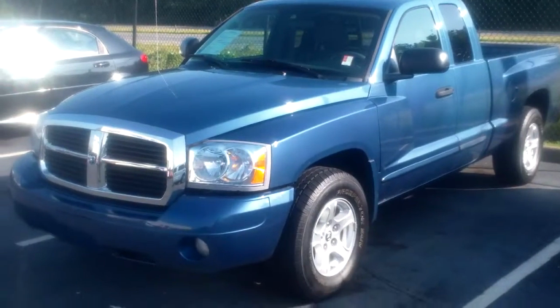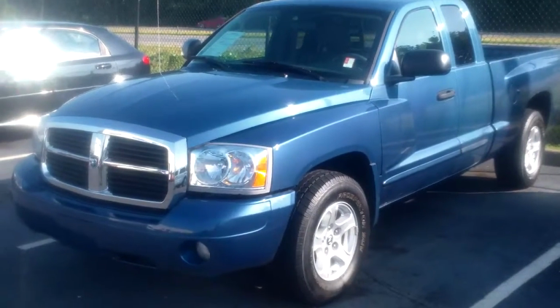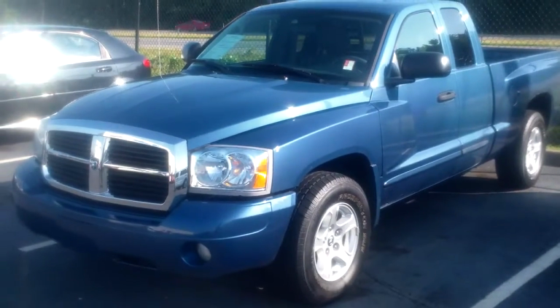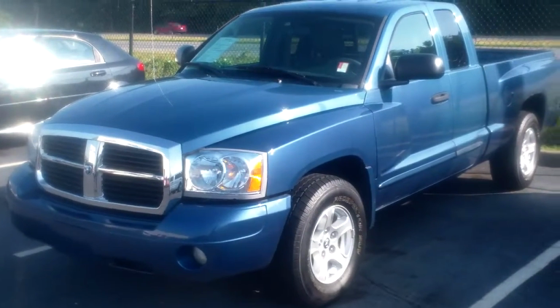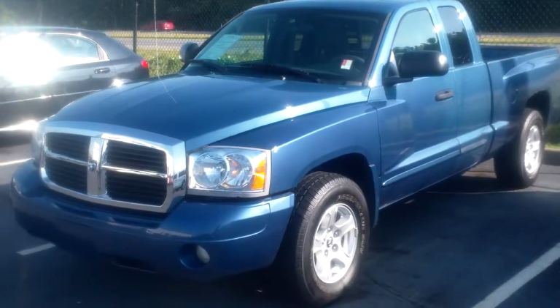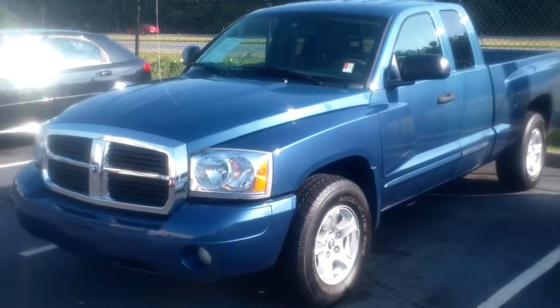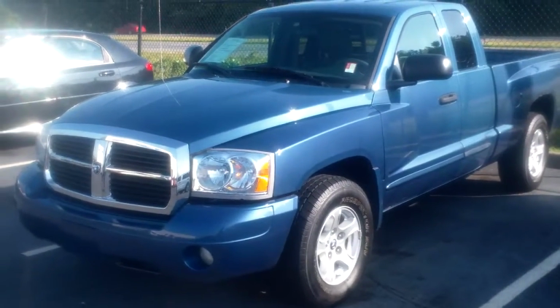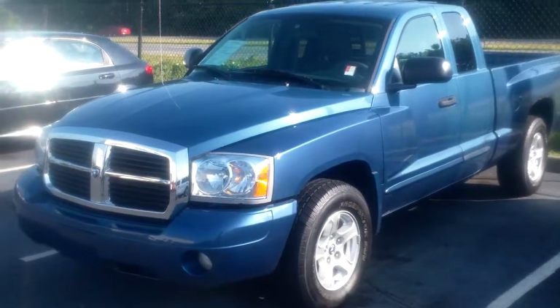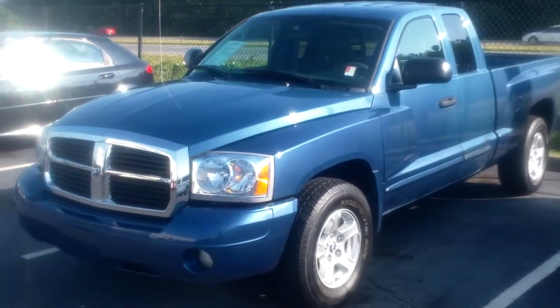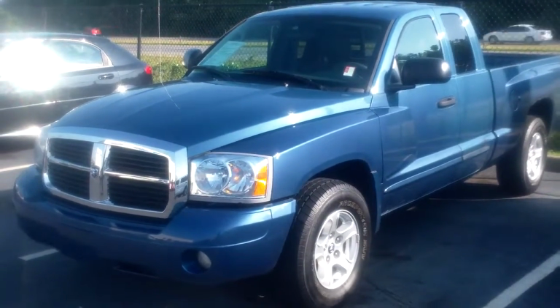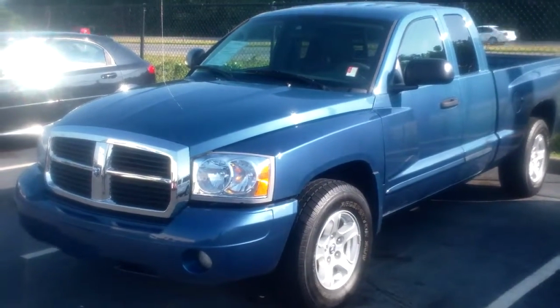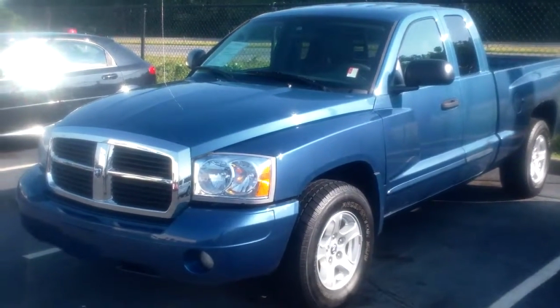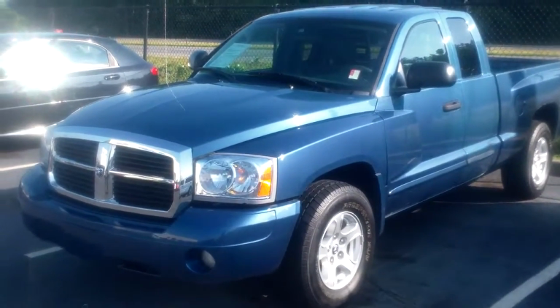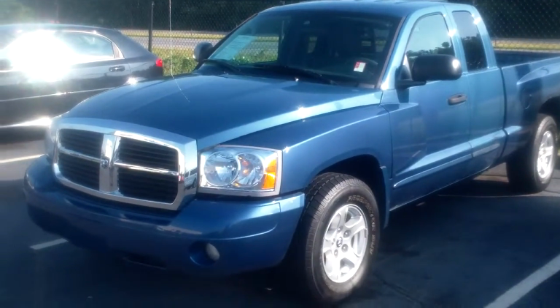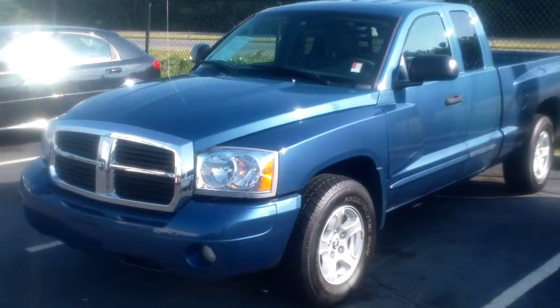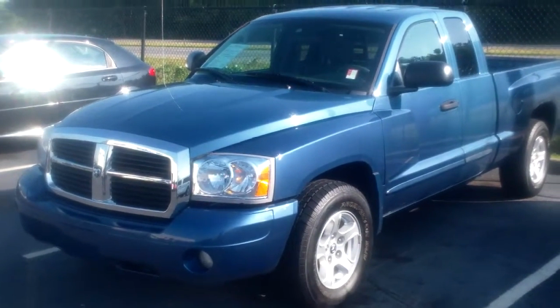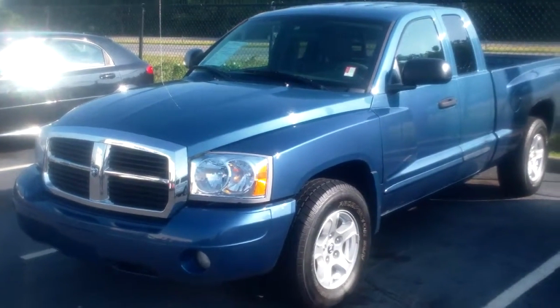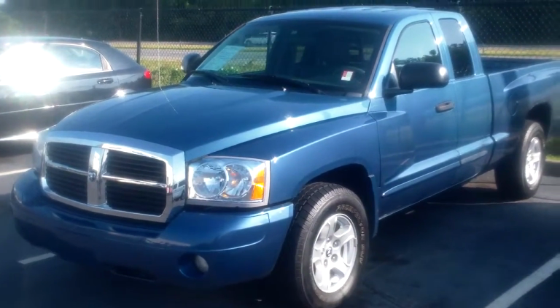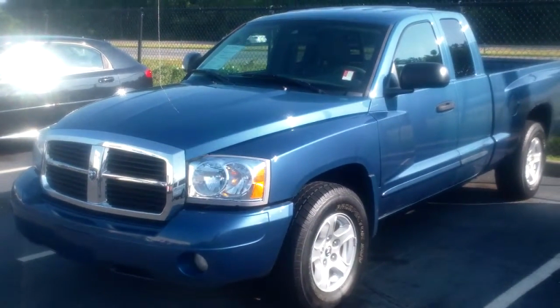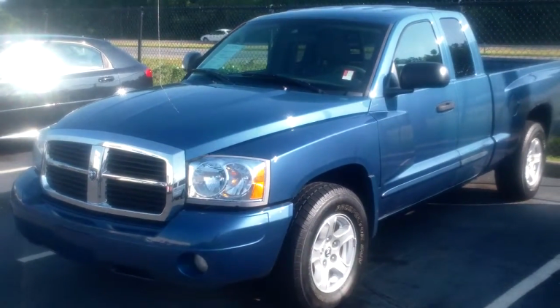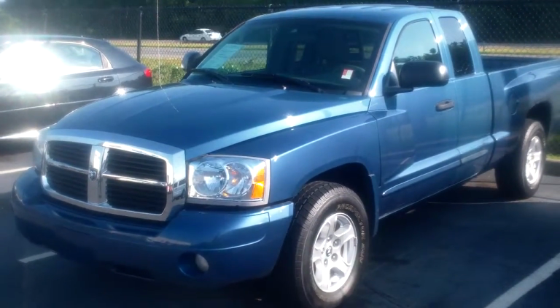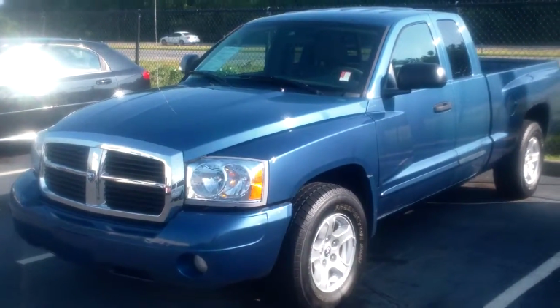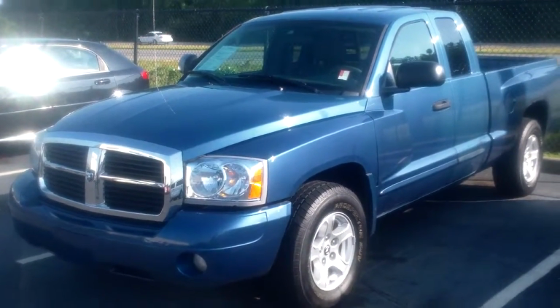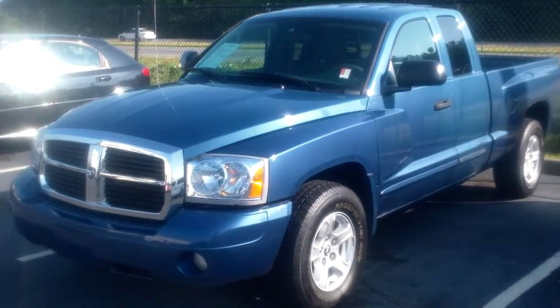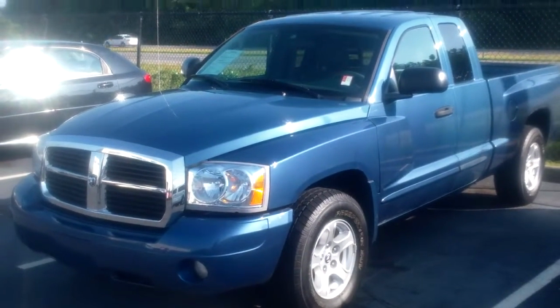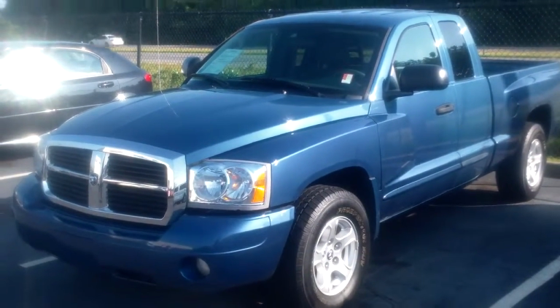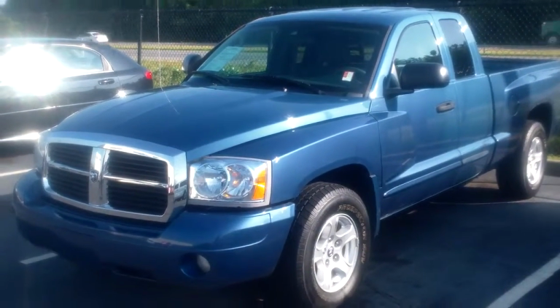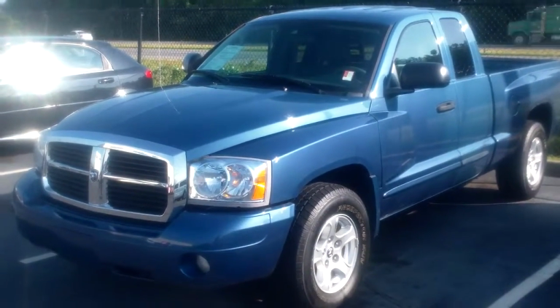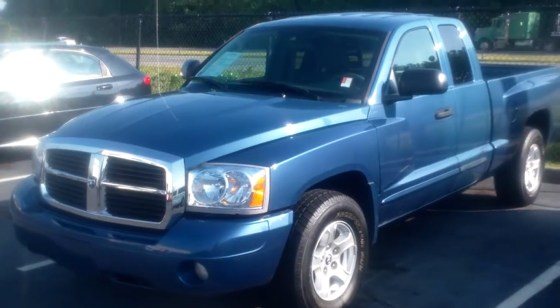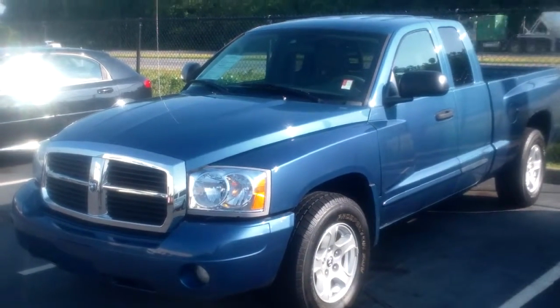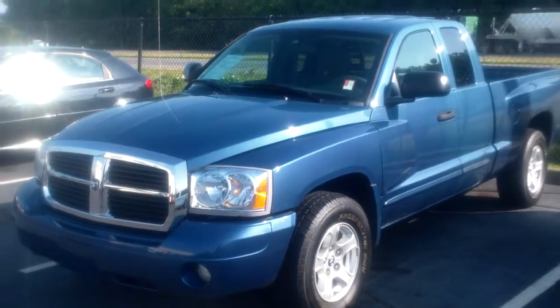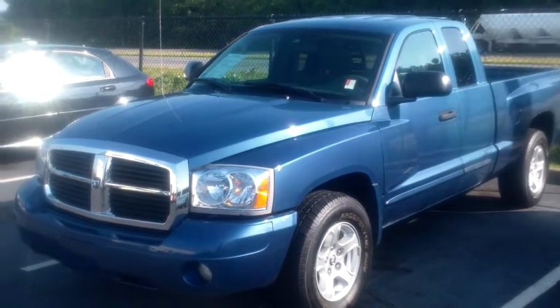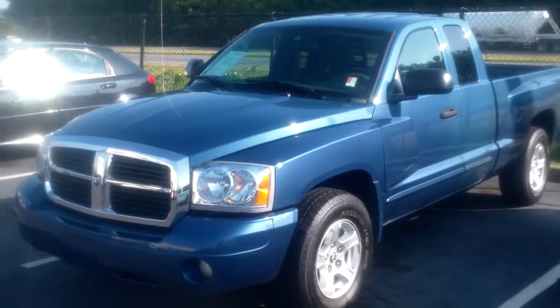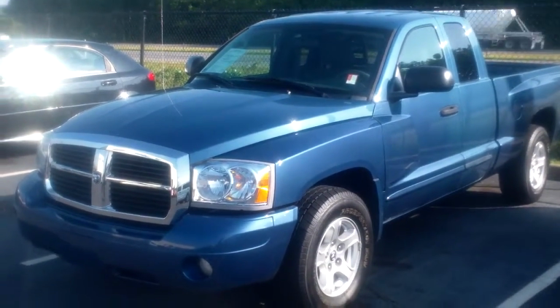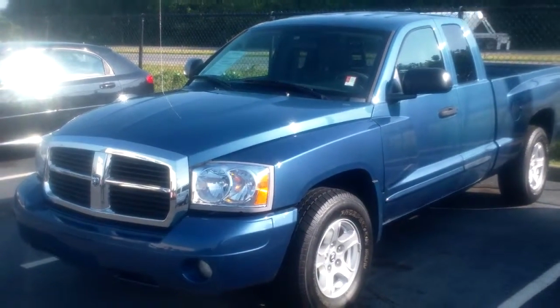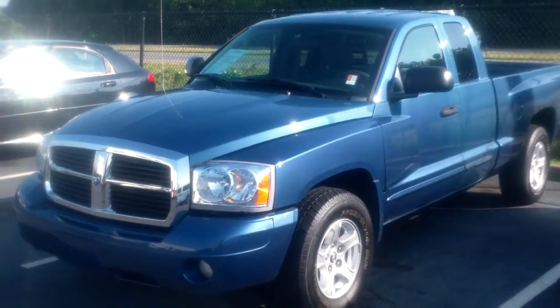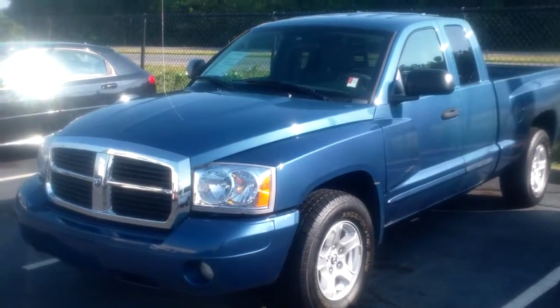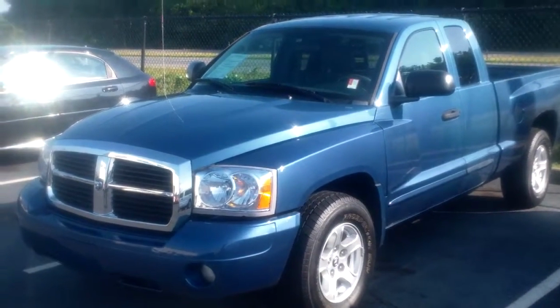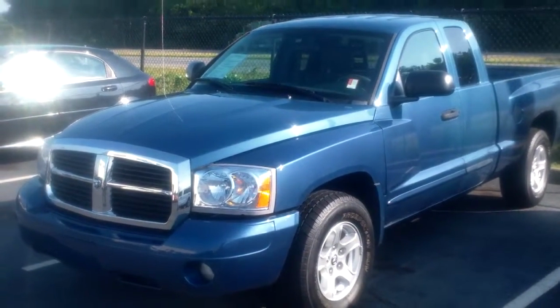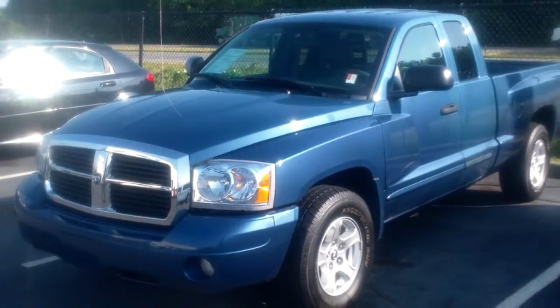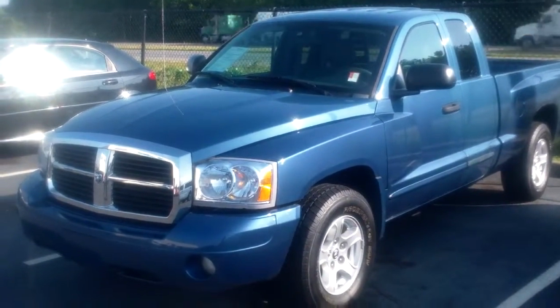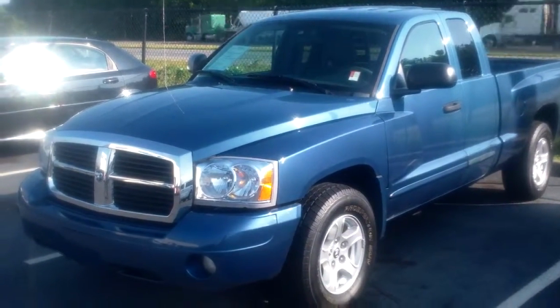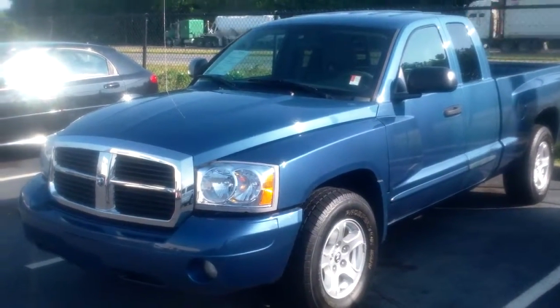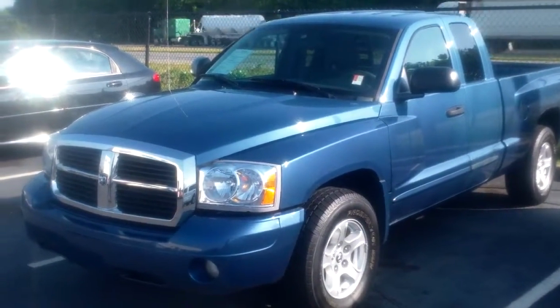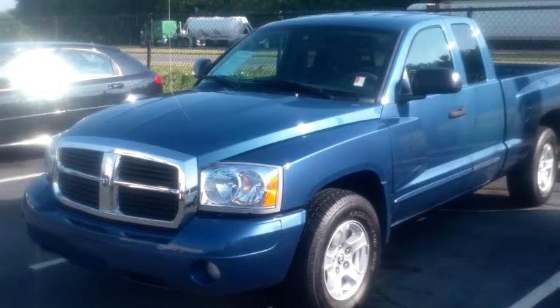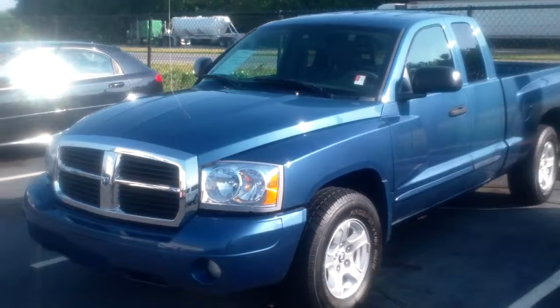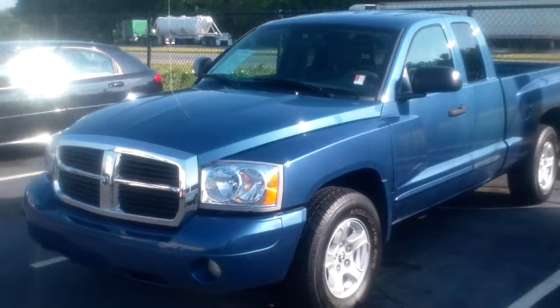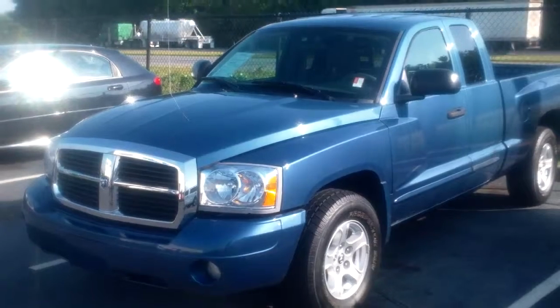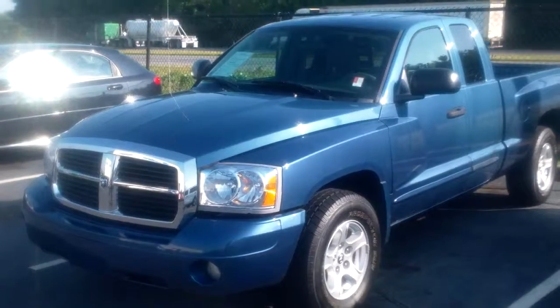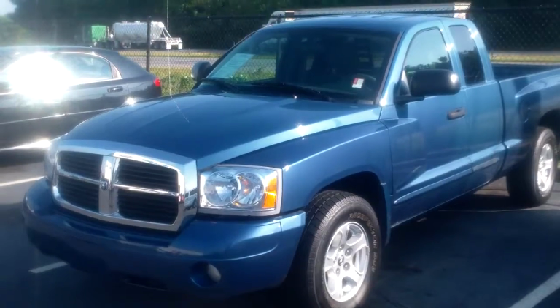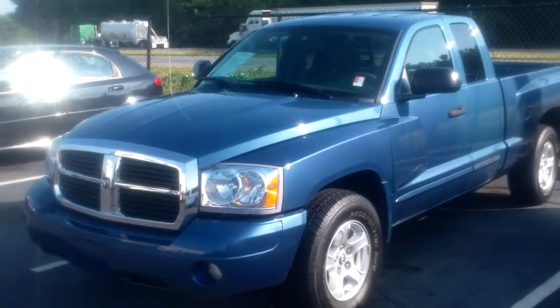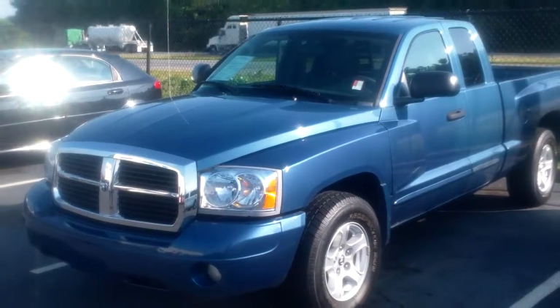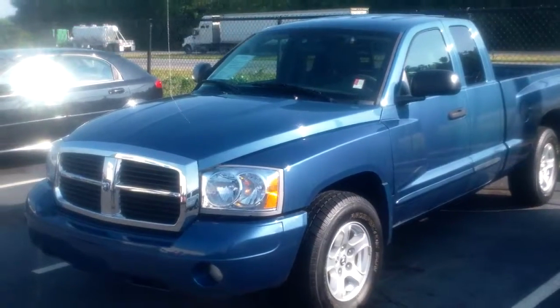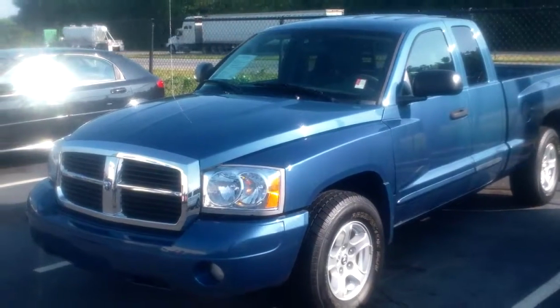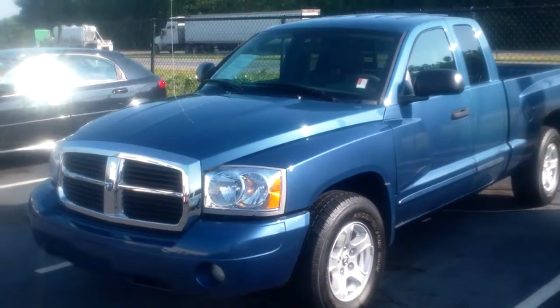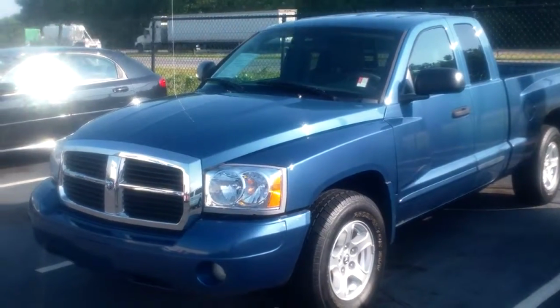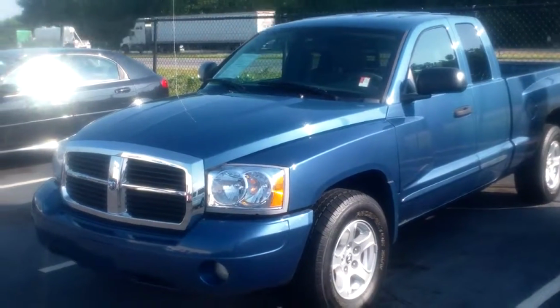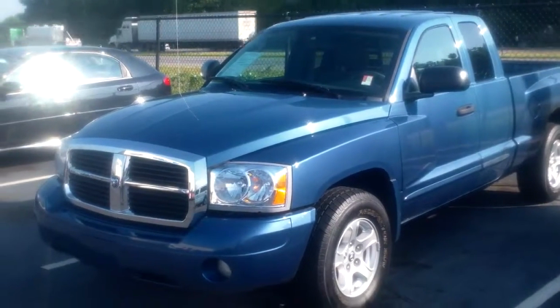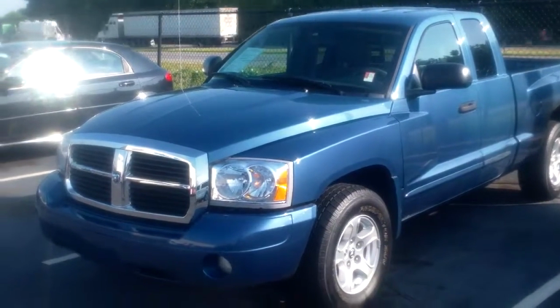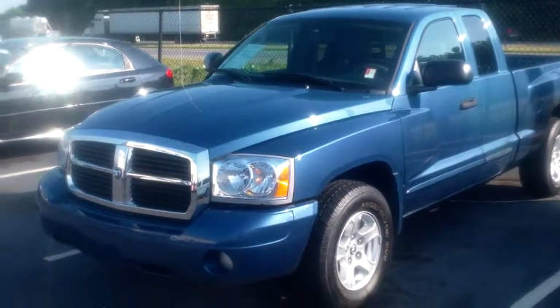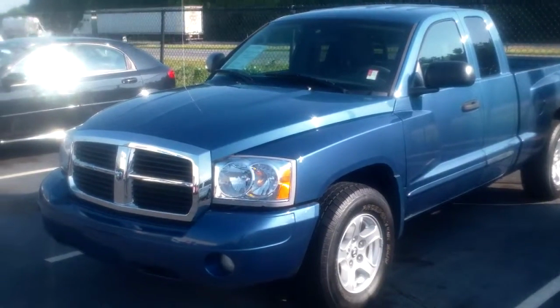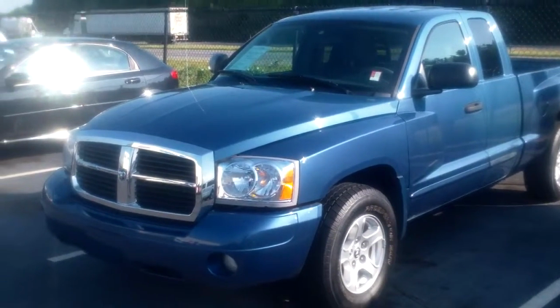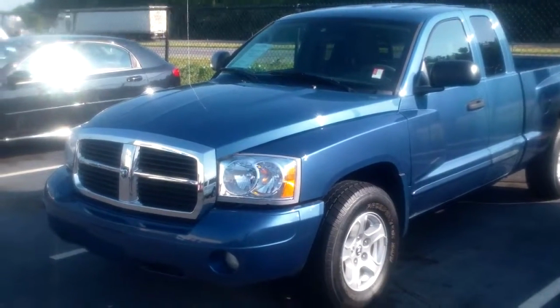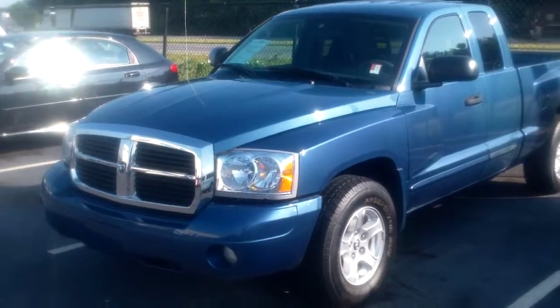Hi, this is Patrick at Bill Estes Ford. Just wanted to send you a quick video on the Dodge Dakota you inquired about.